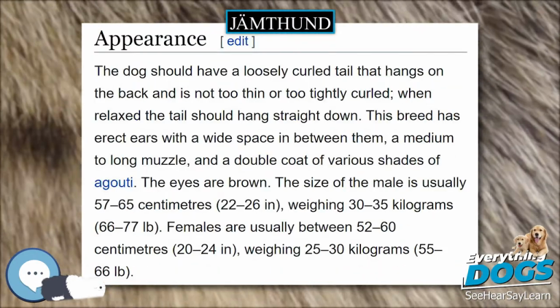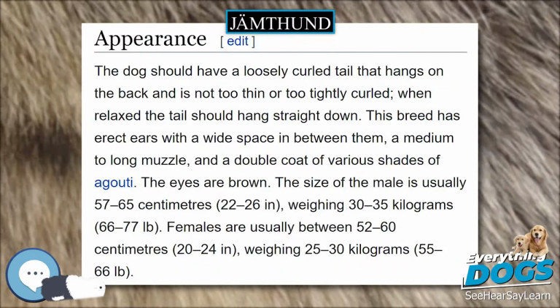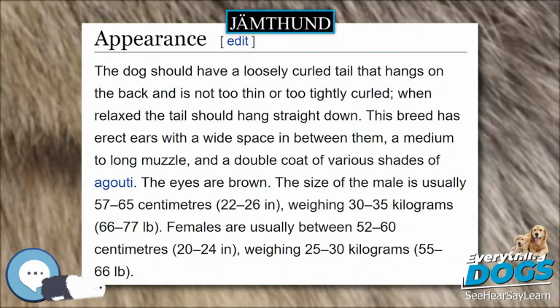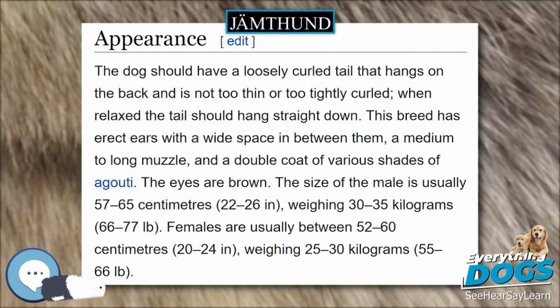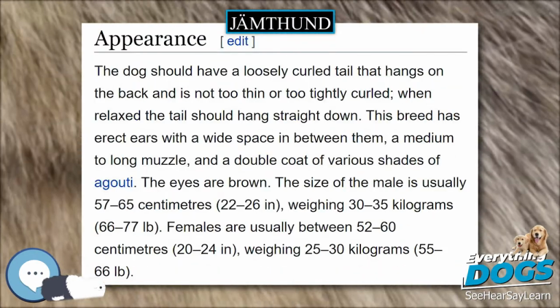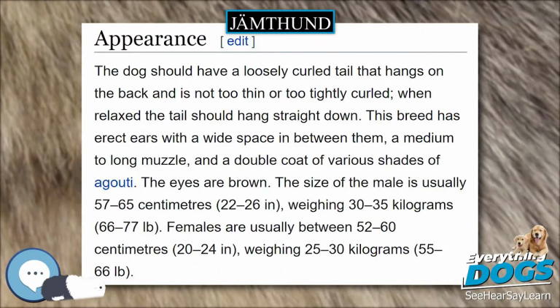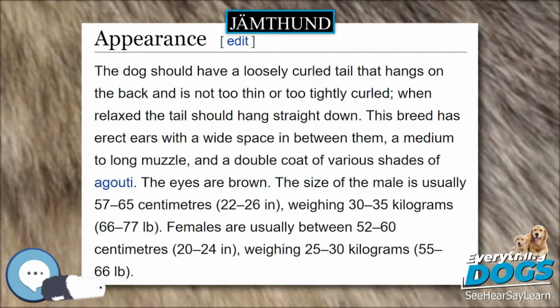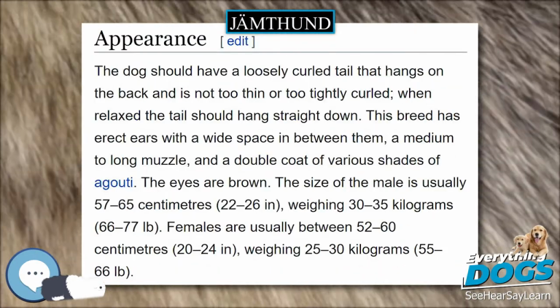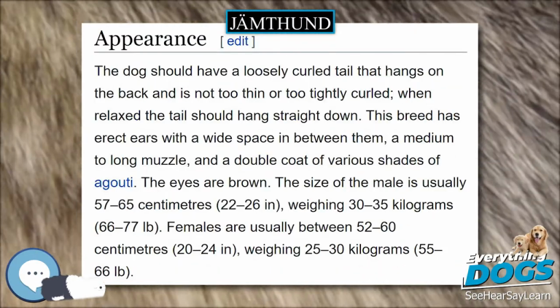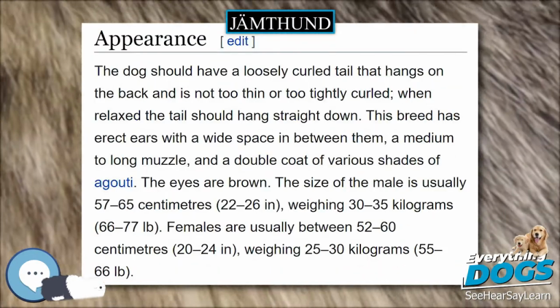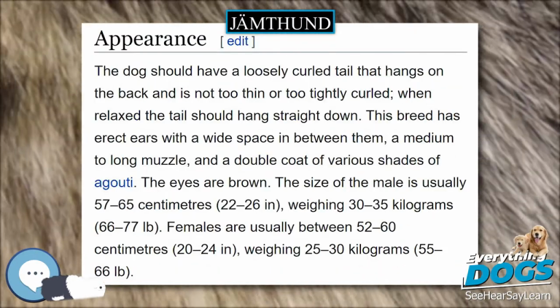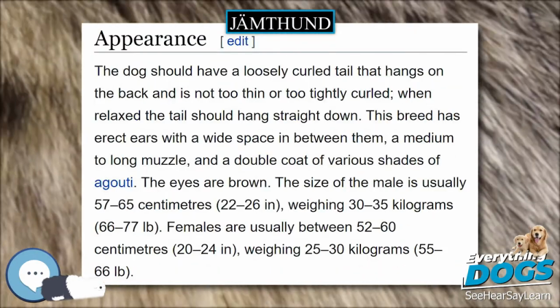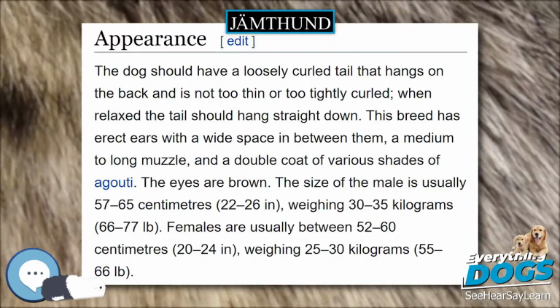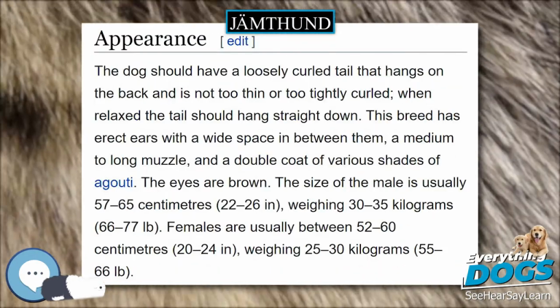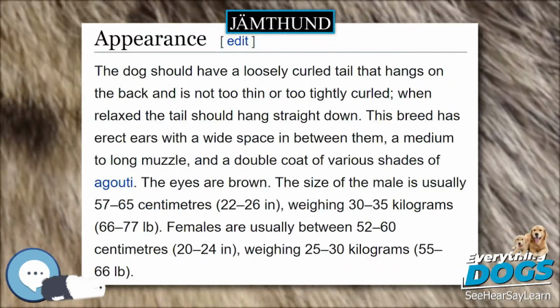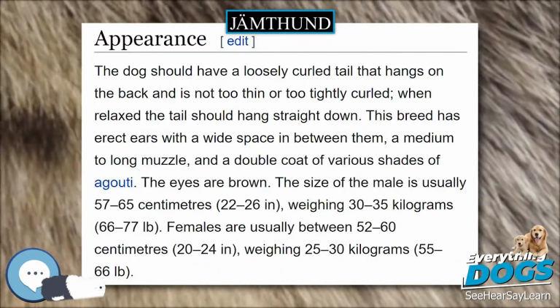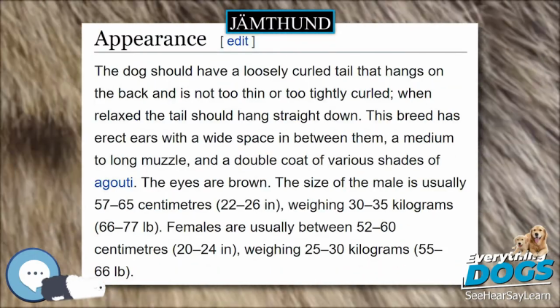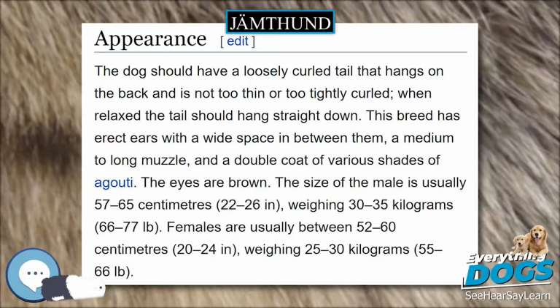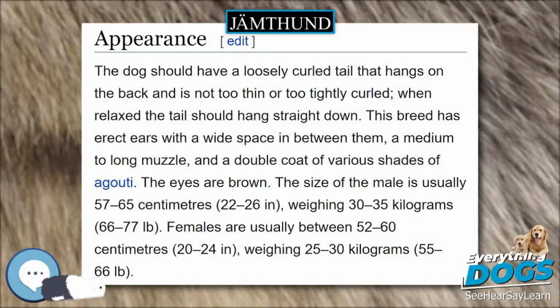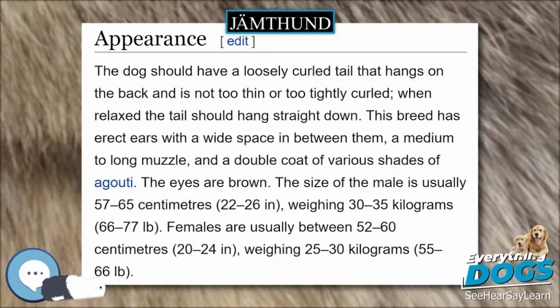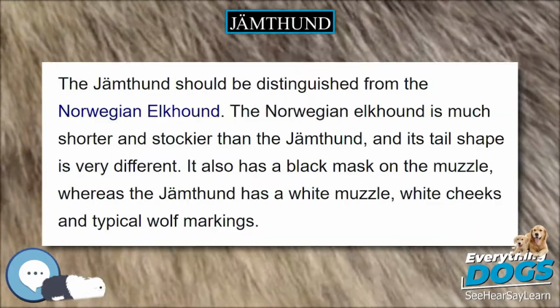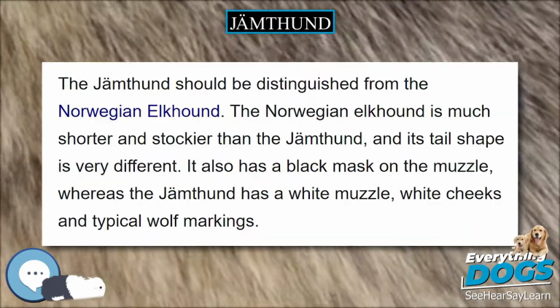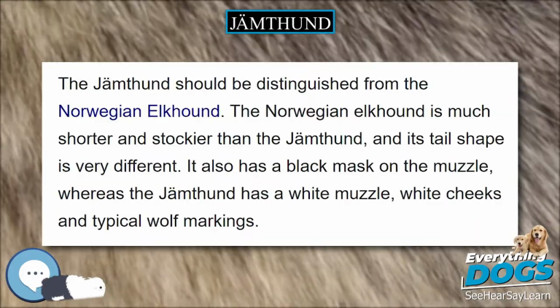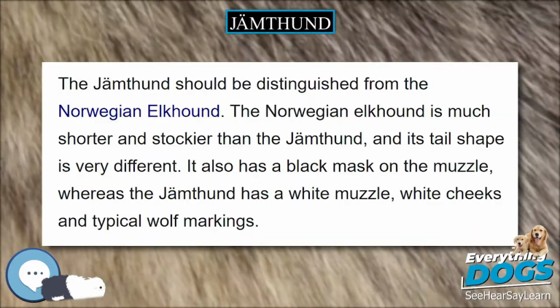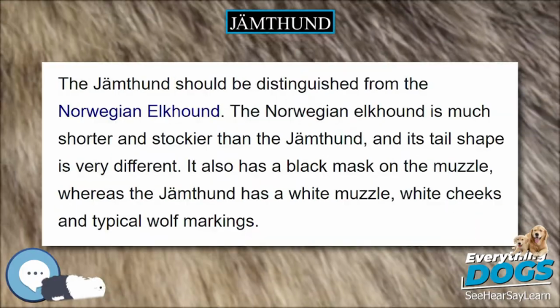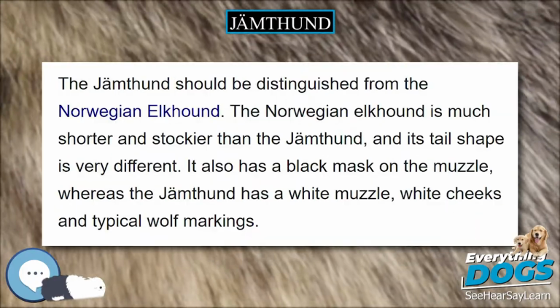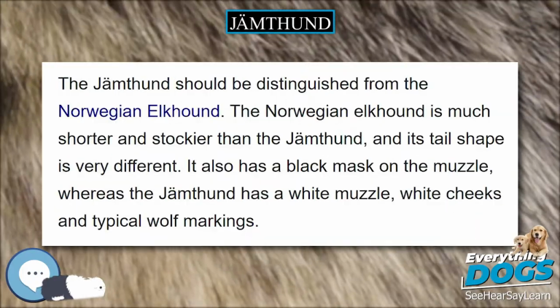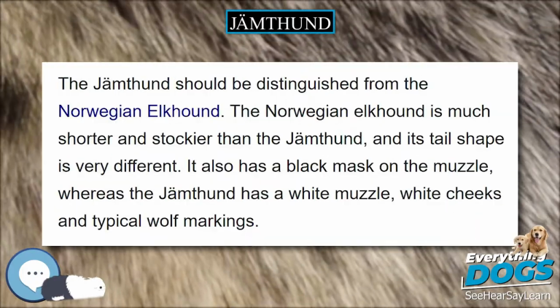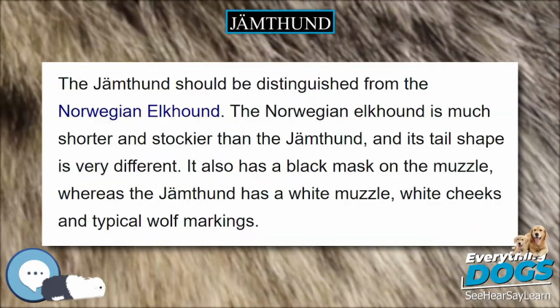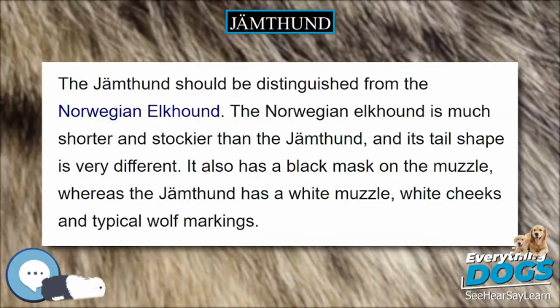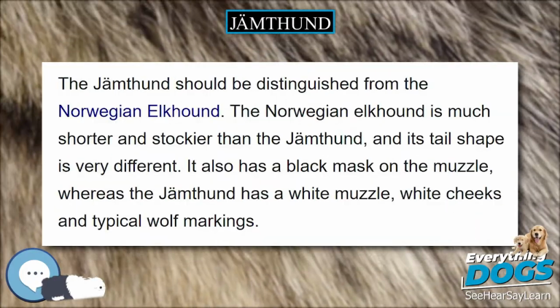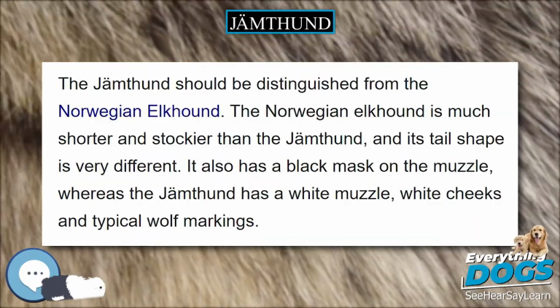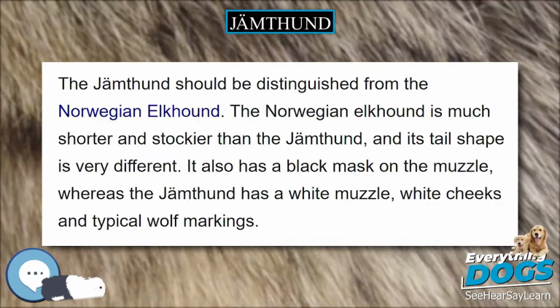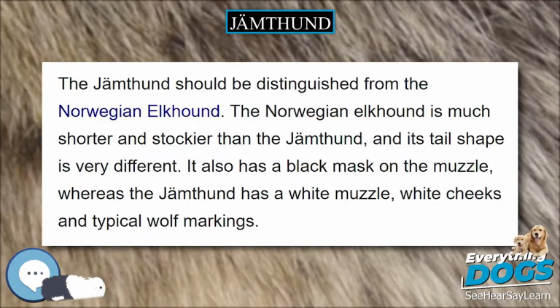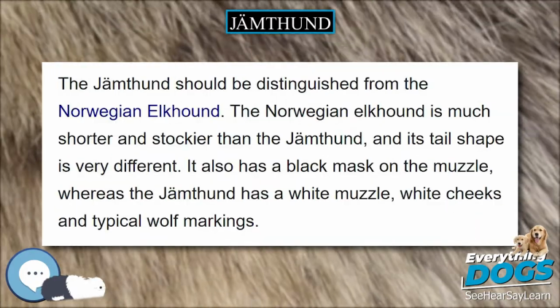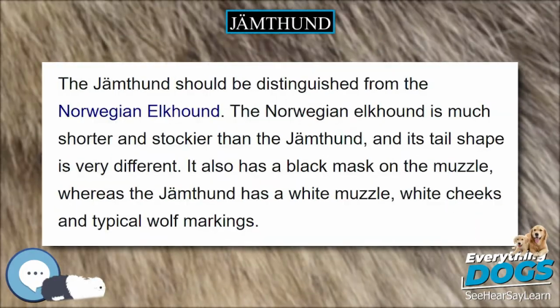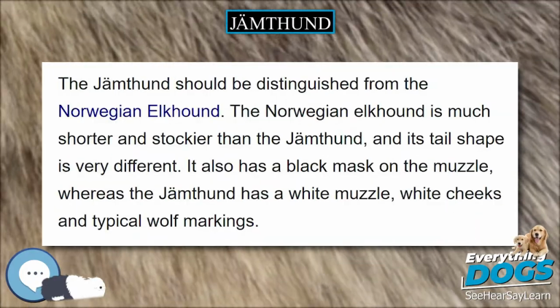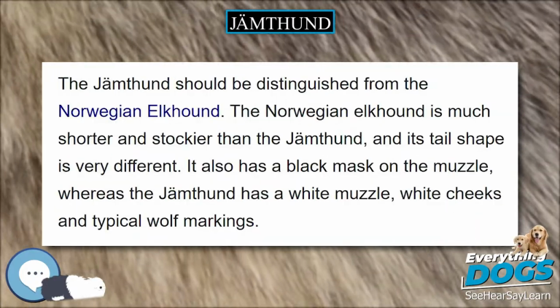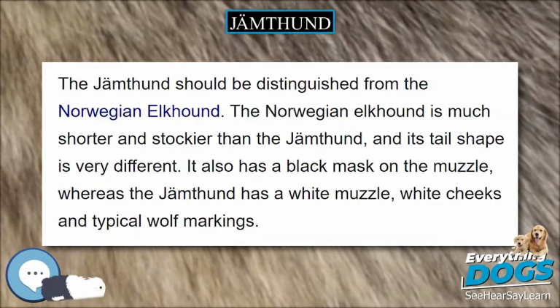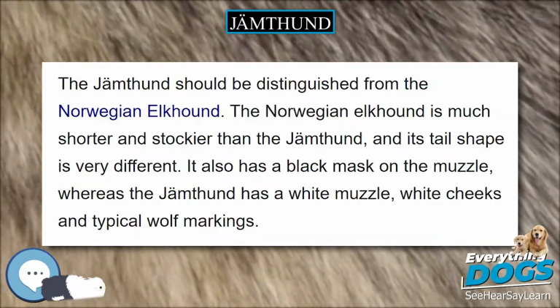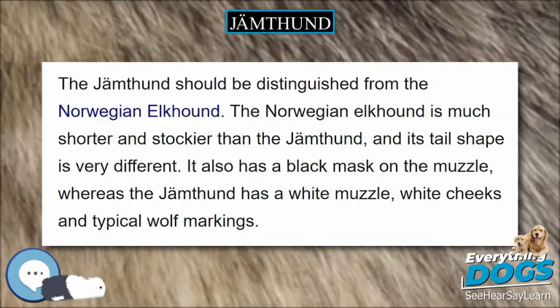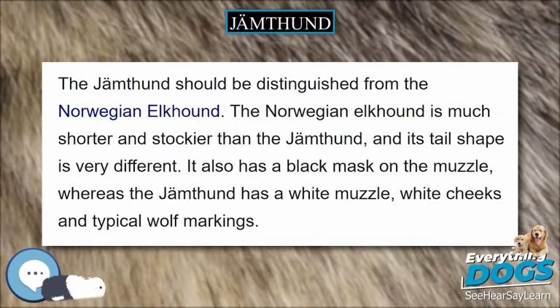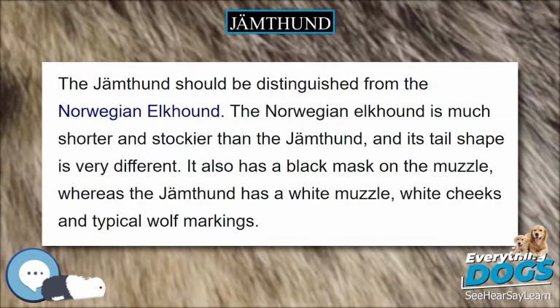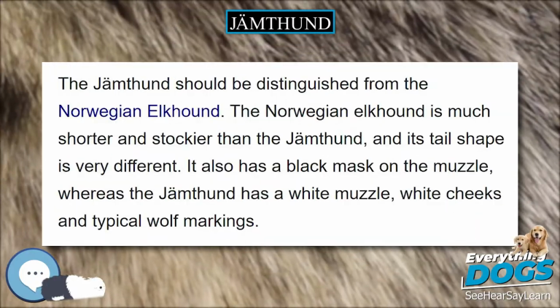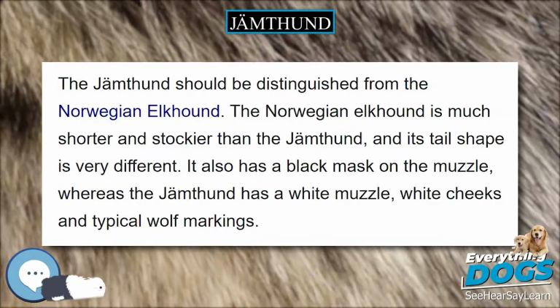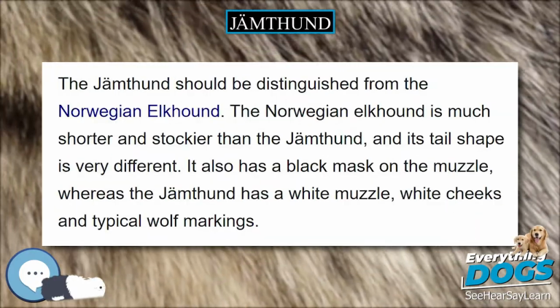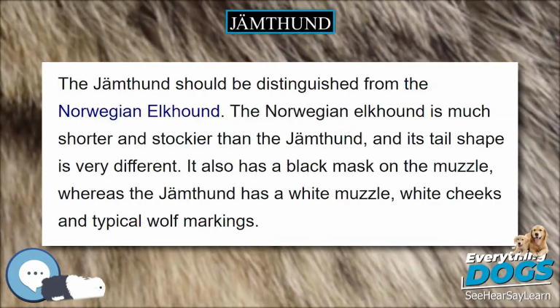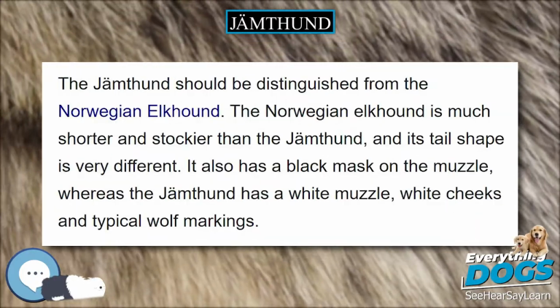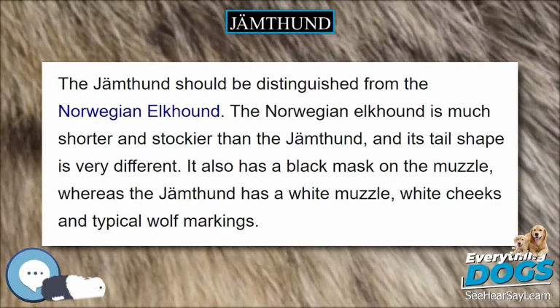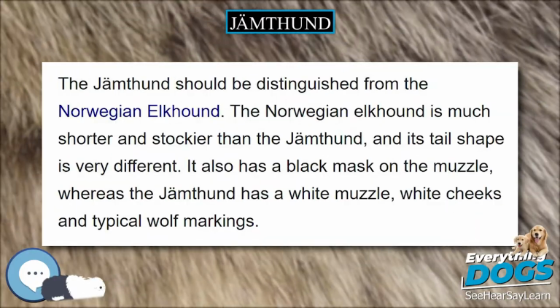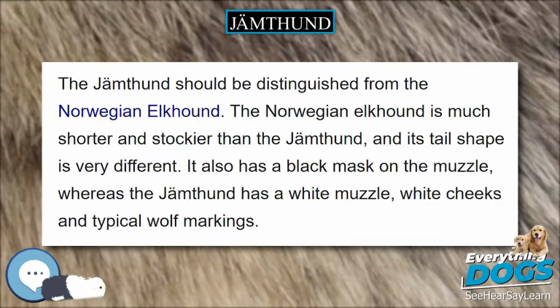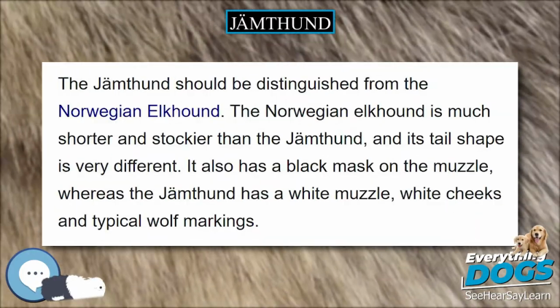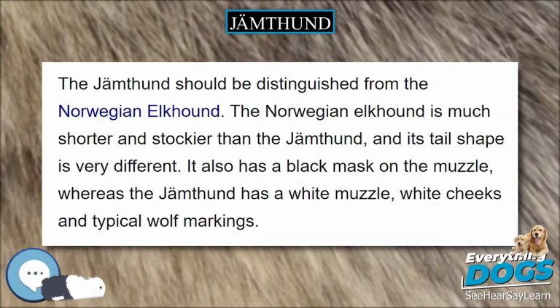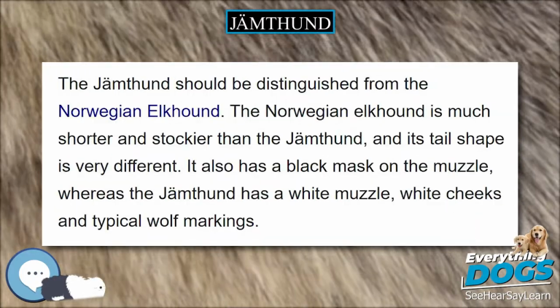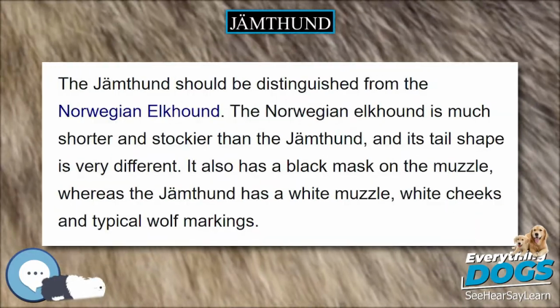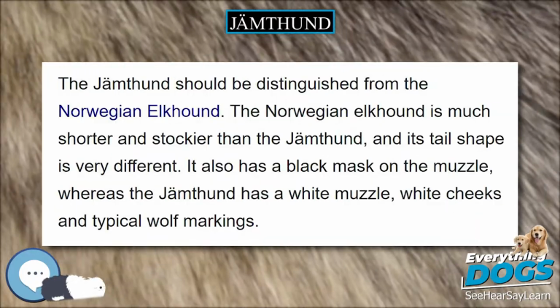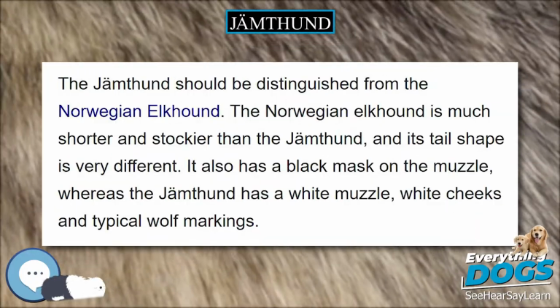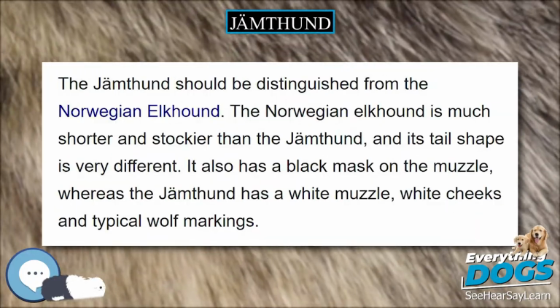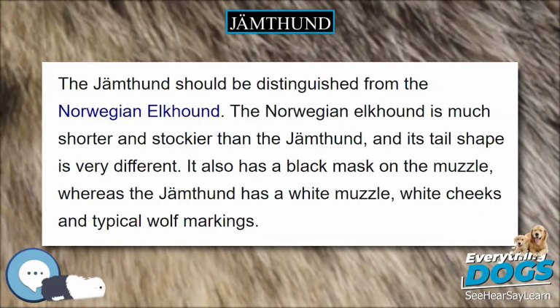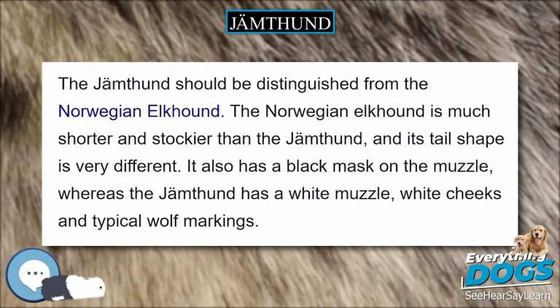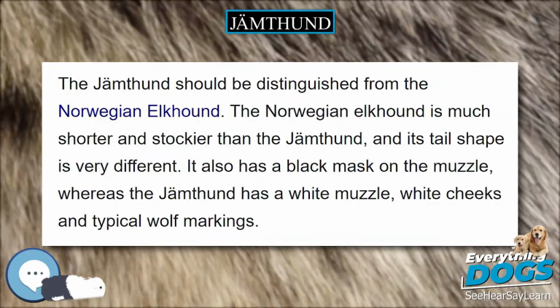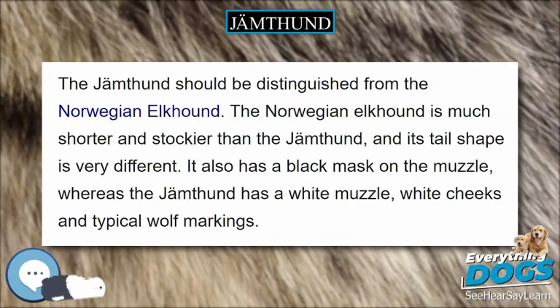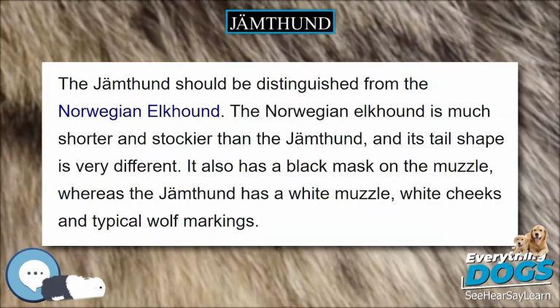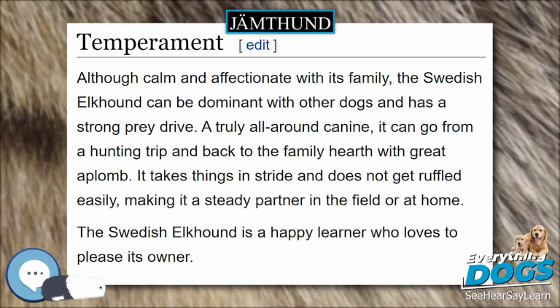The Sami-related breeds within Subclade D1 include the Finnish Laphund, Swedish Laphund, Laponian Herder, Jamdhund, Norwegian Elkhound, and Halleforss Elkhound.